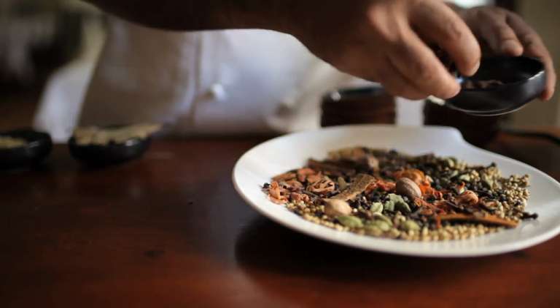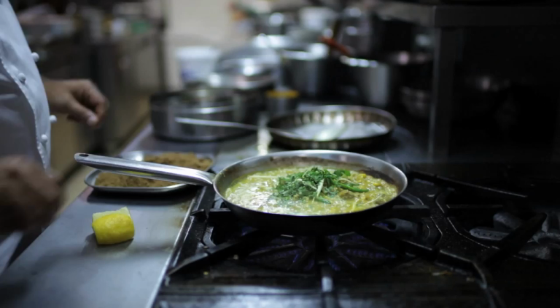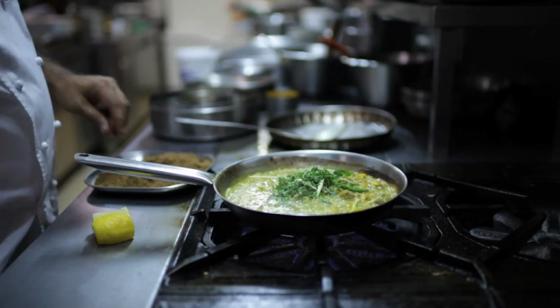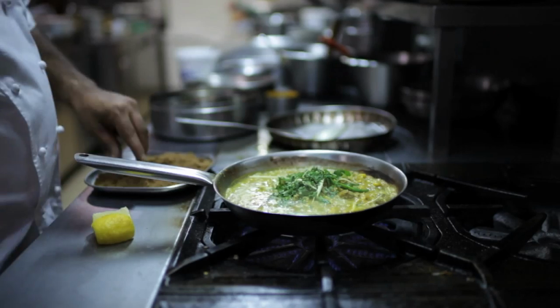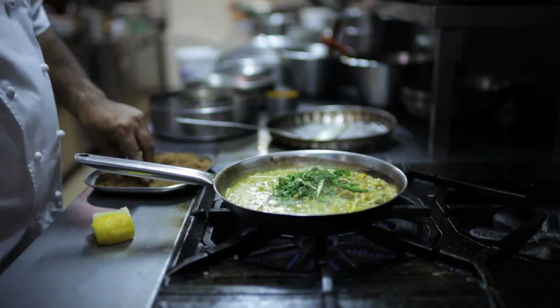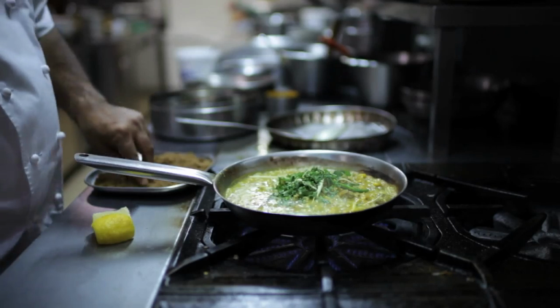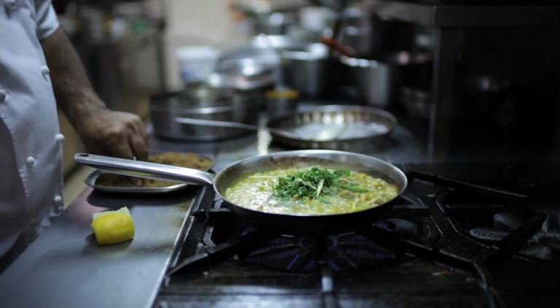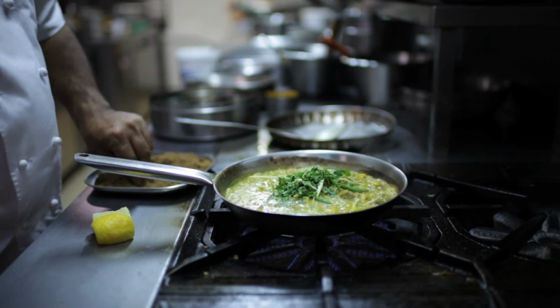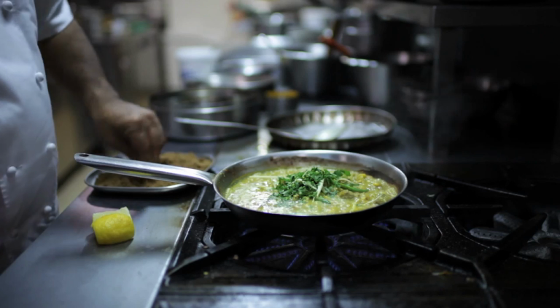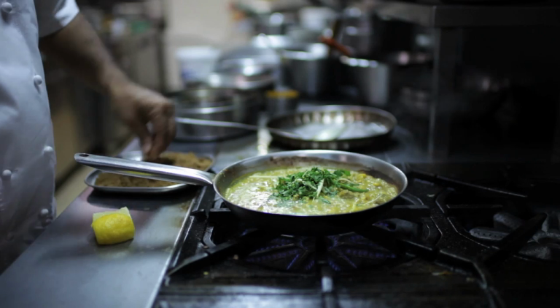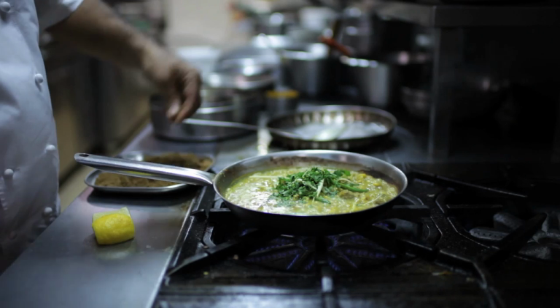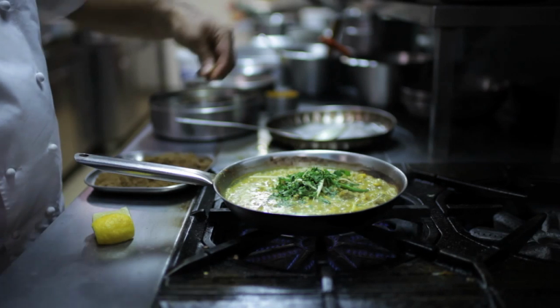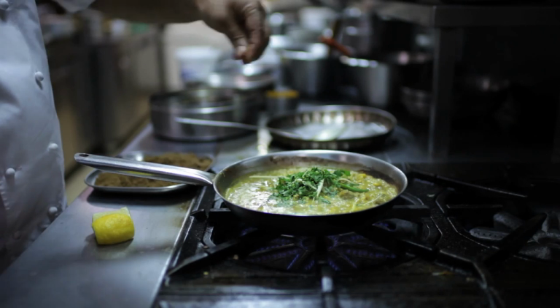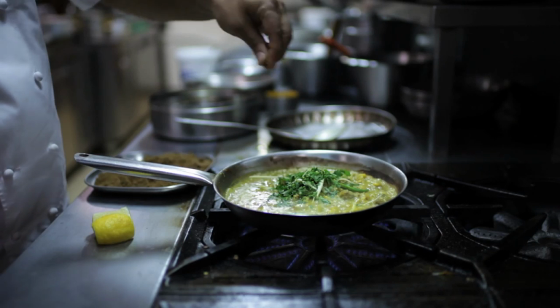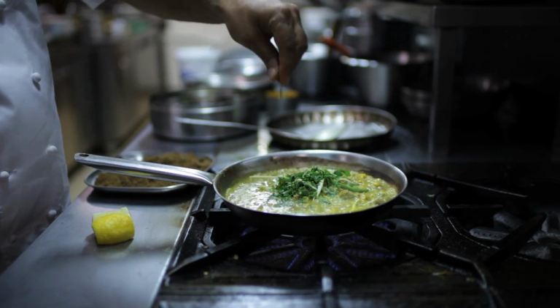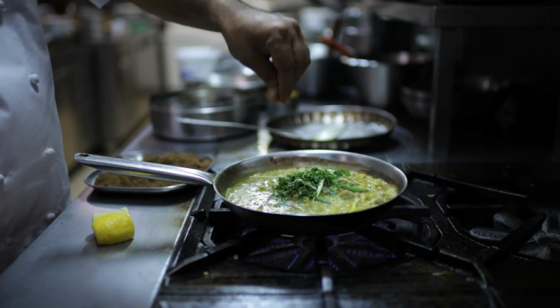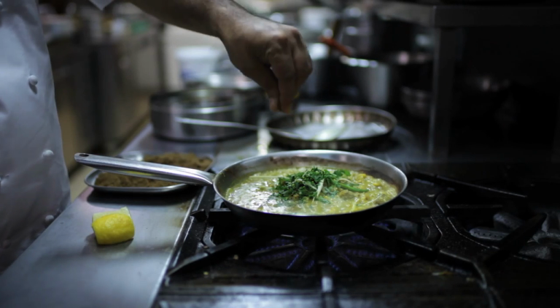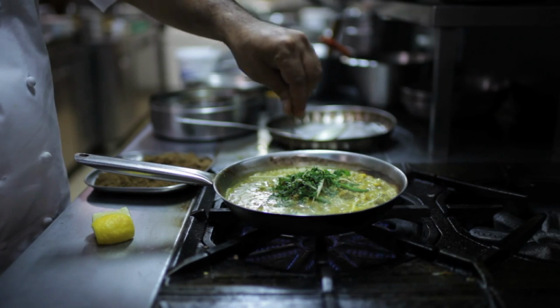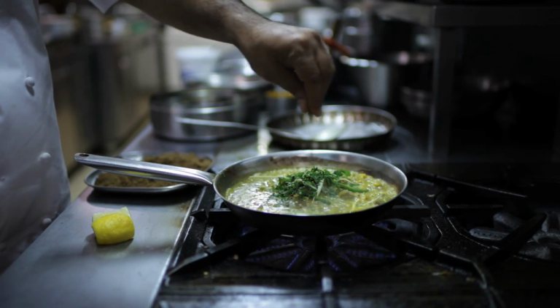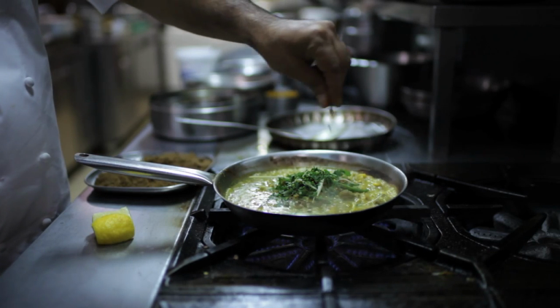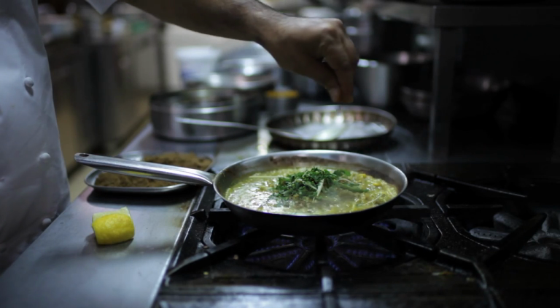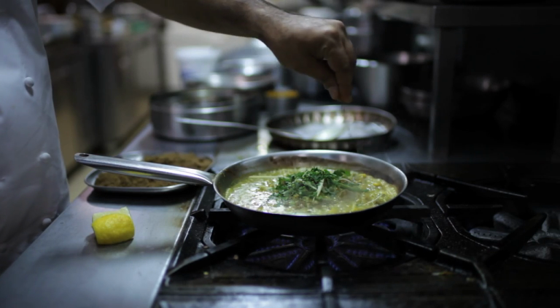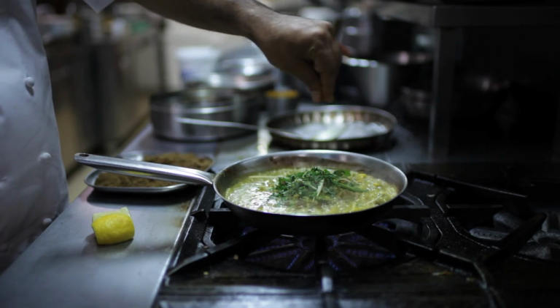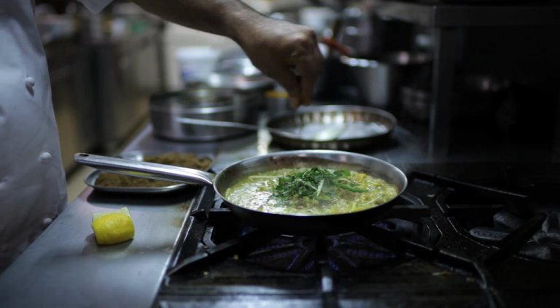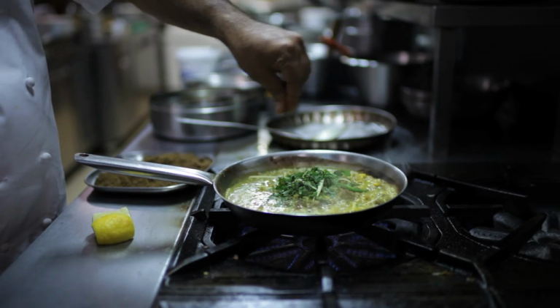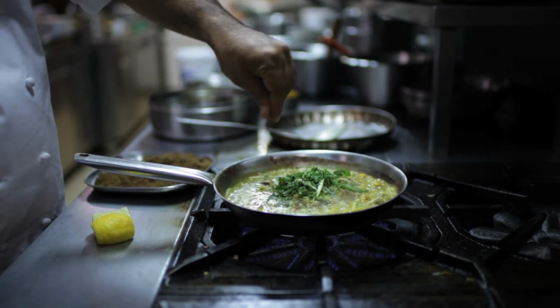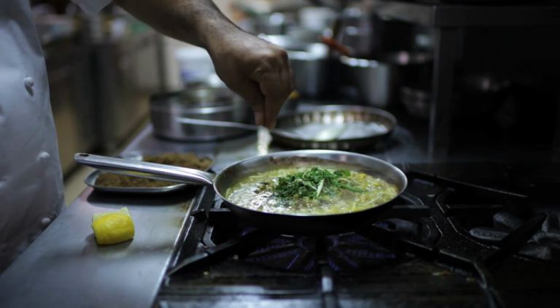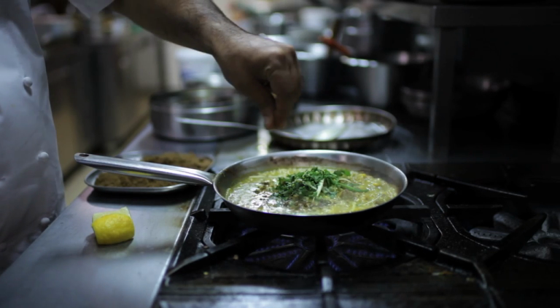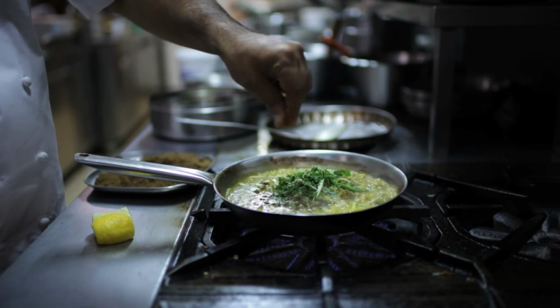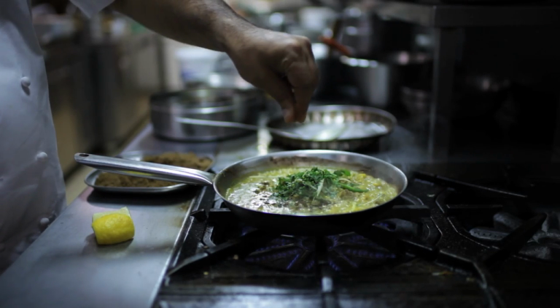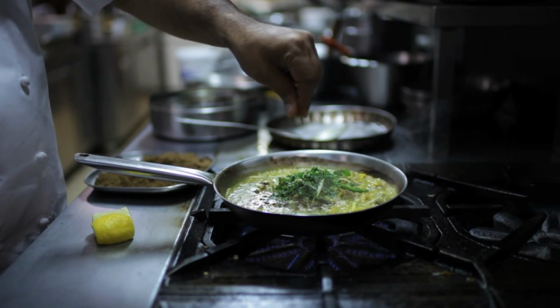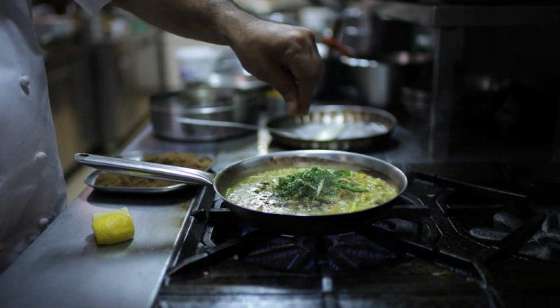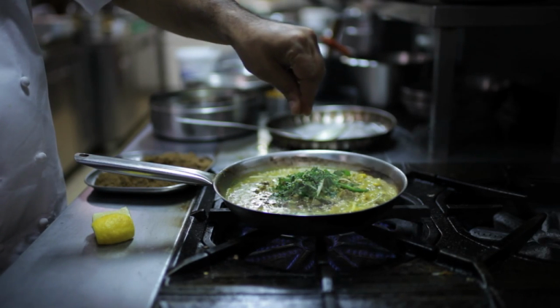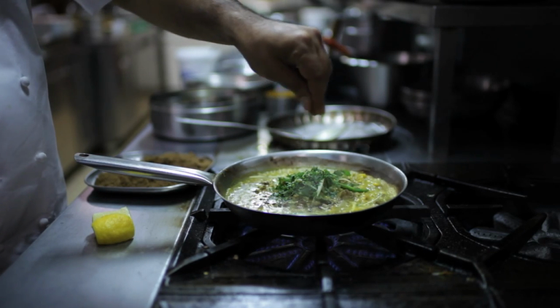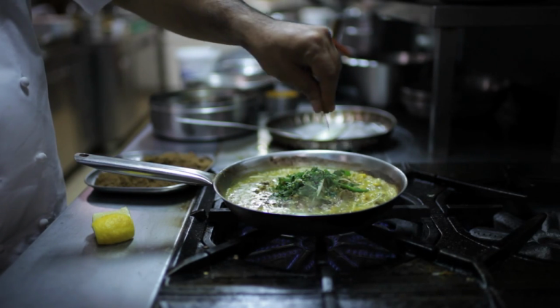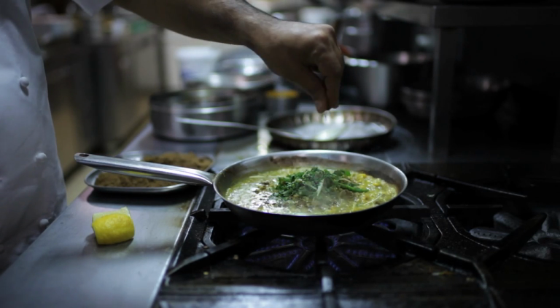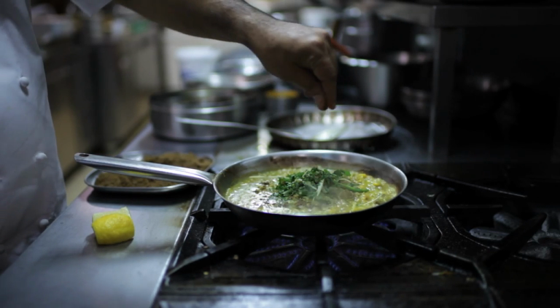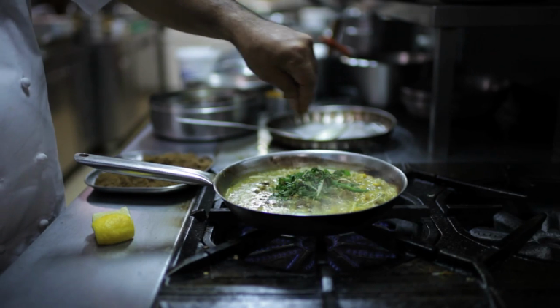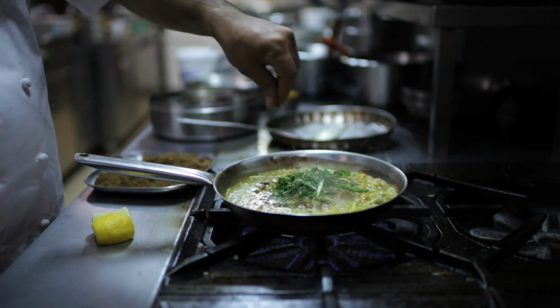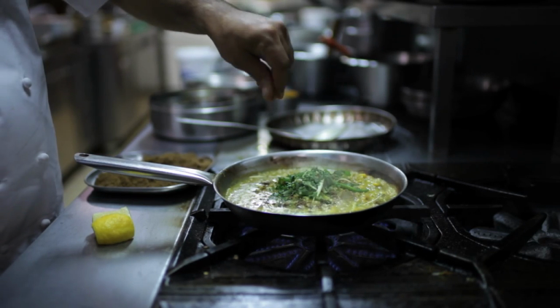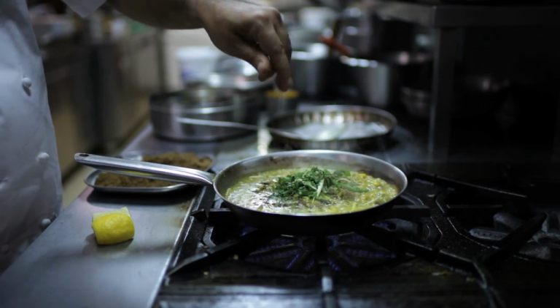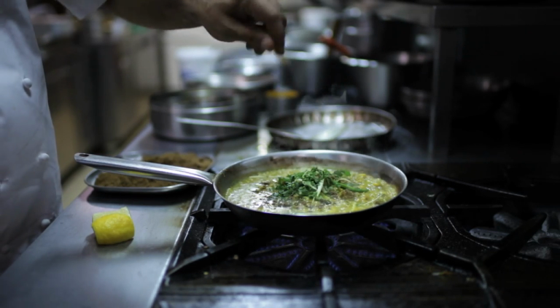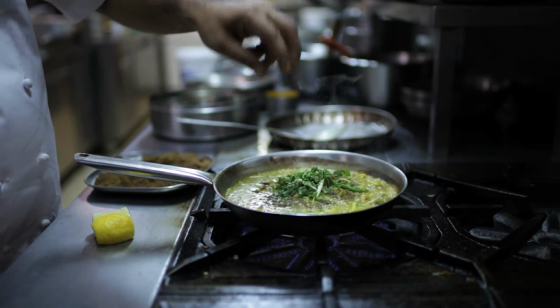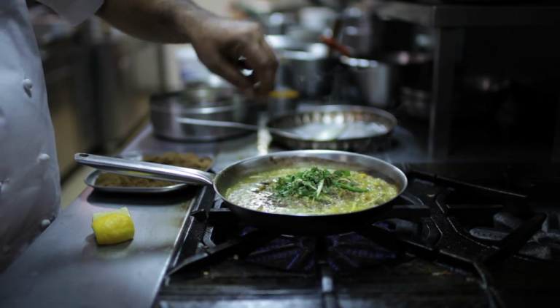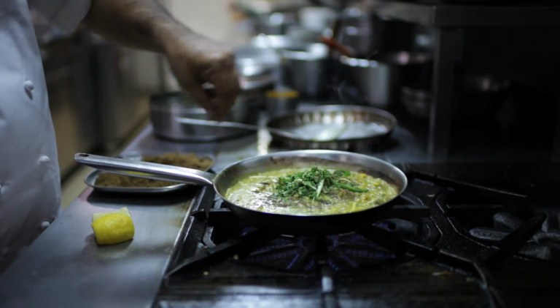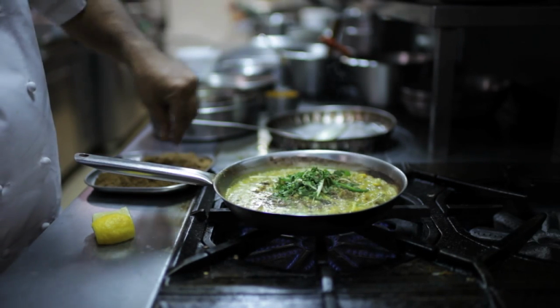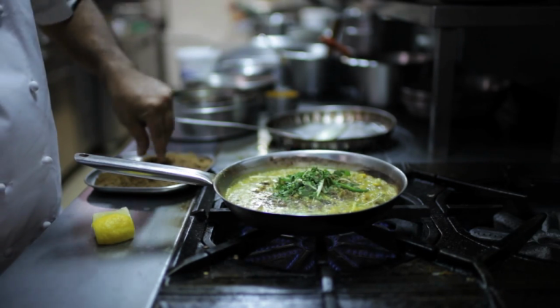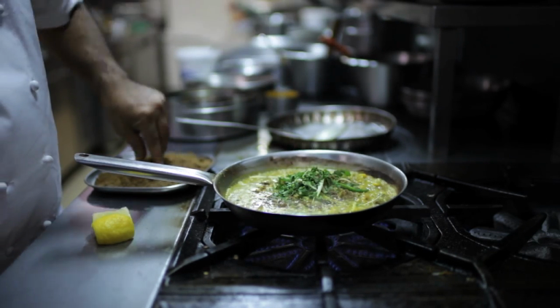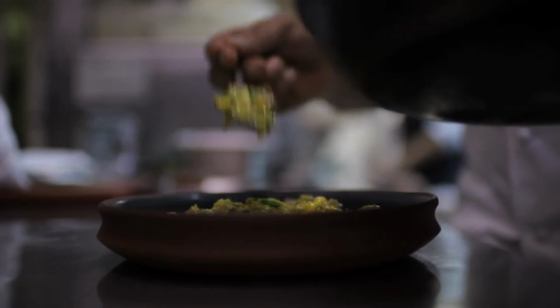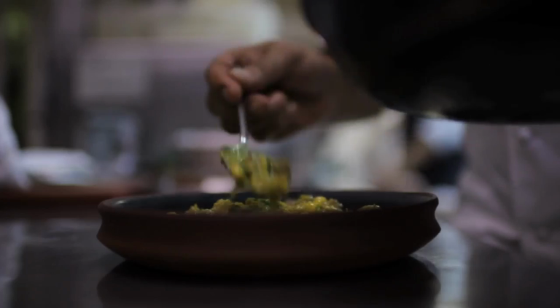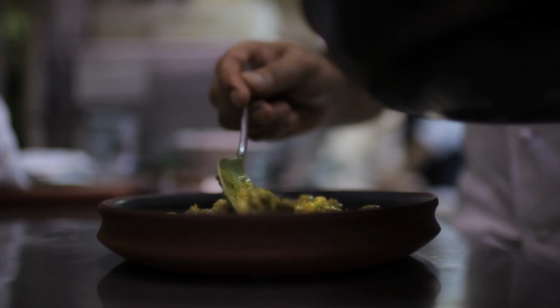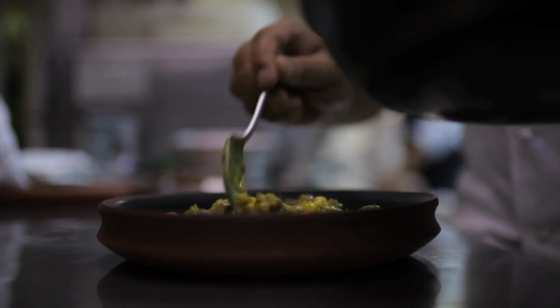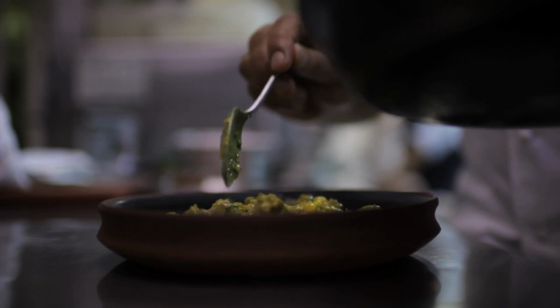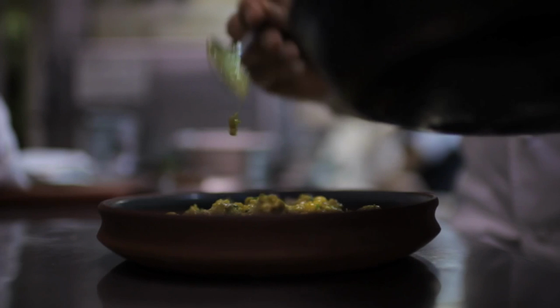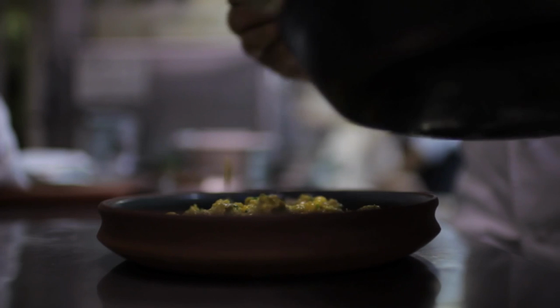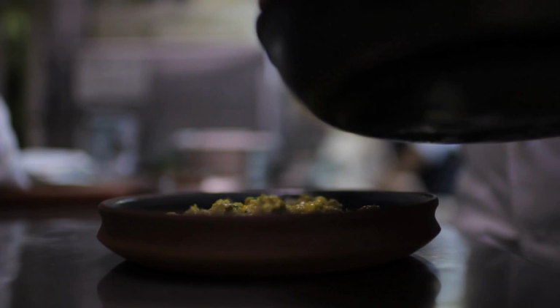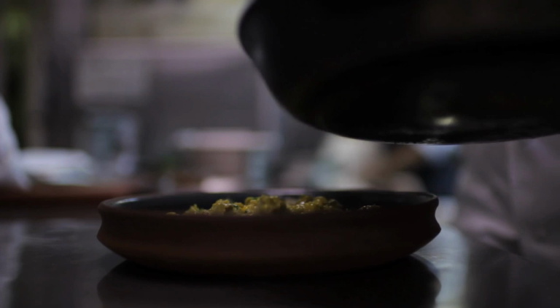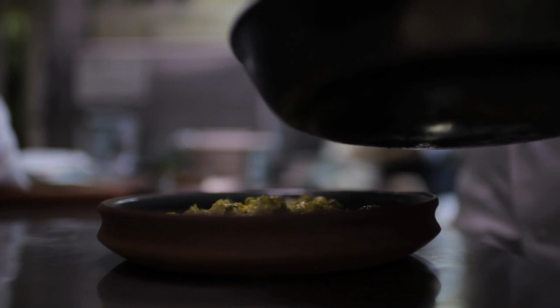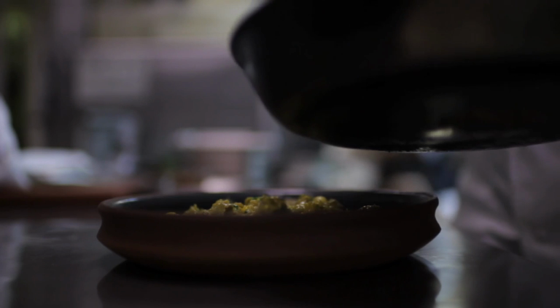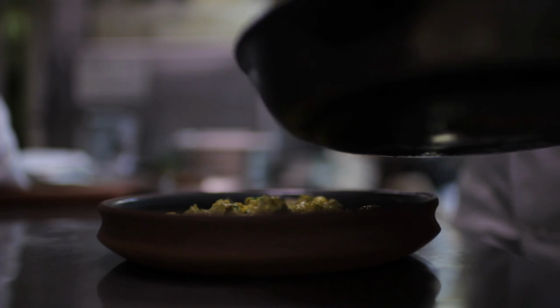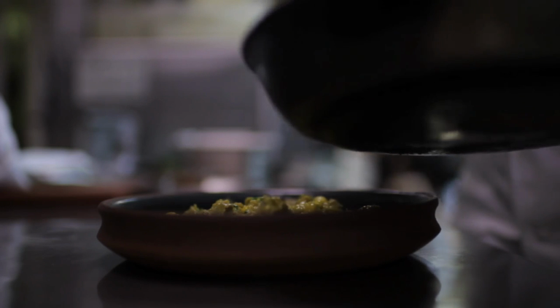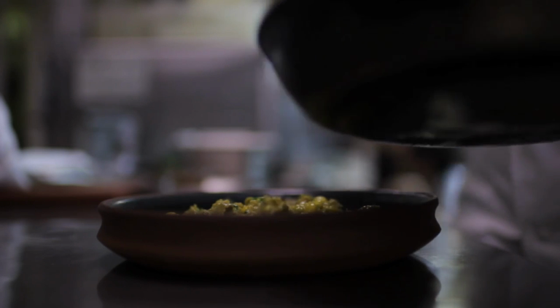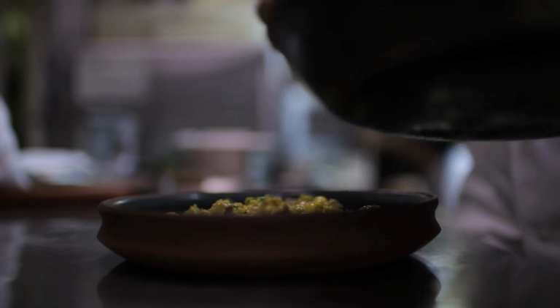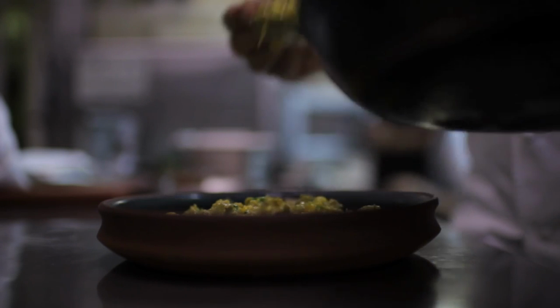Every household, every chef has their own recipe. Everybody believes that either theirs or their mother's recipe for a garam masala is the best one.